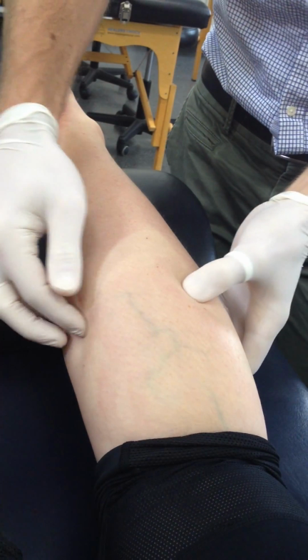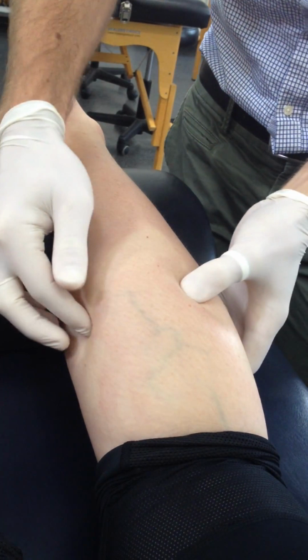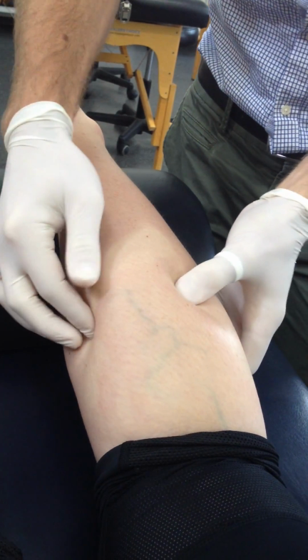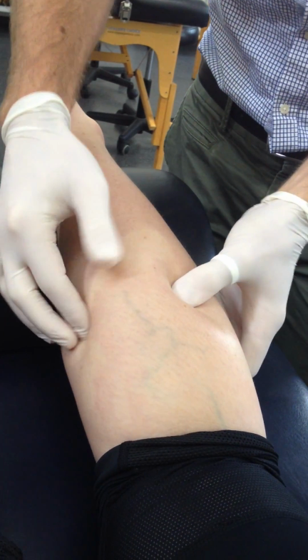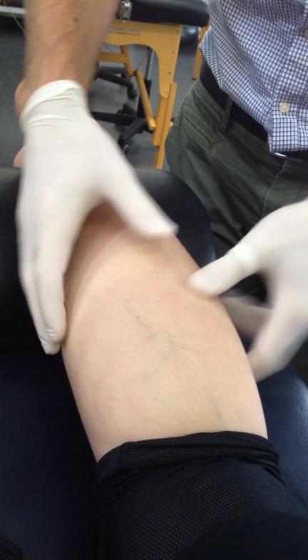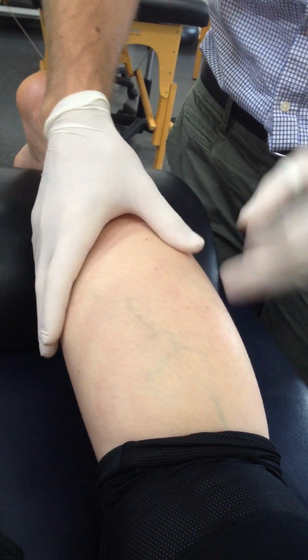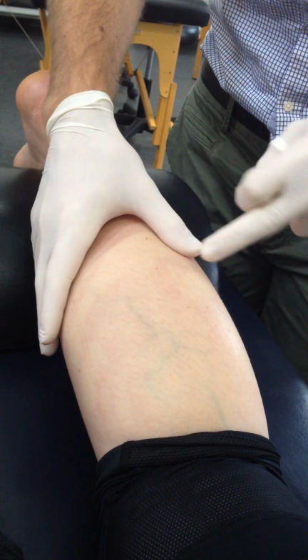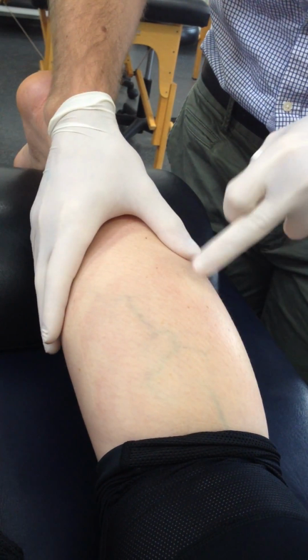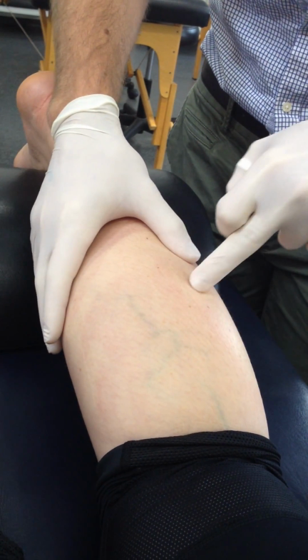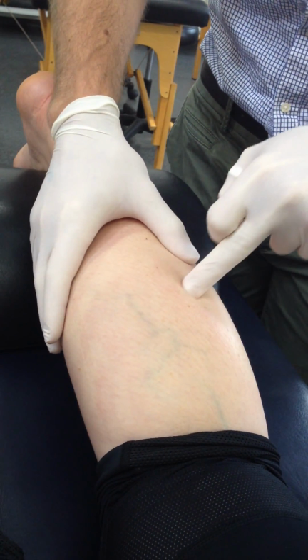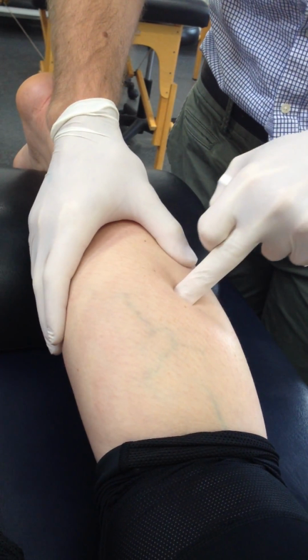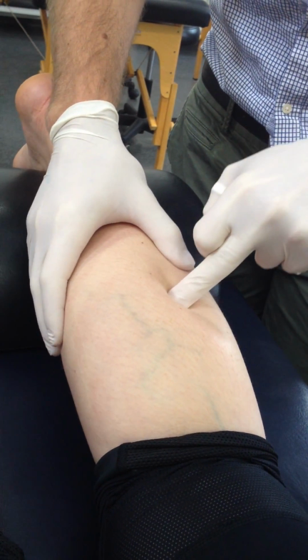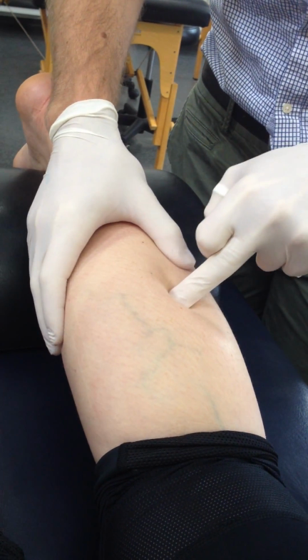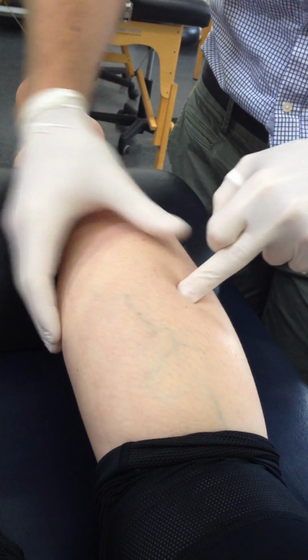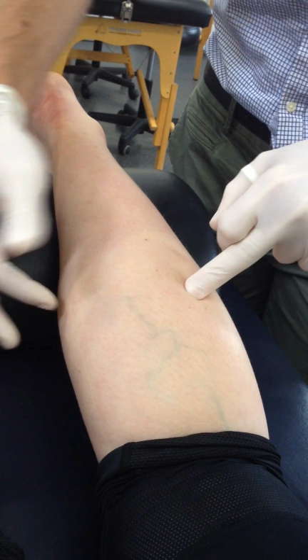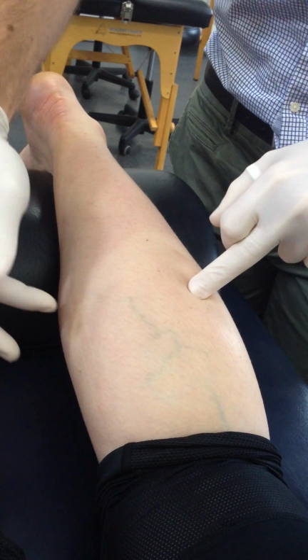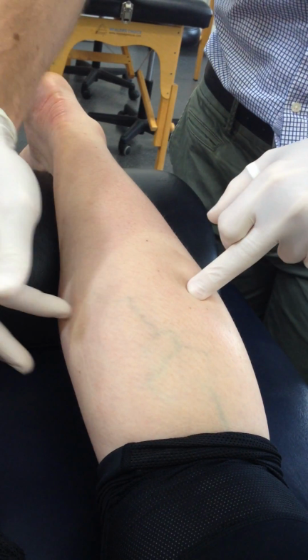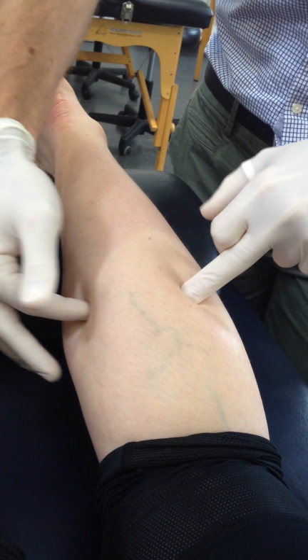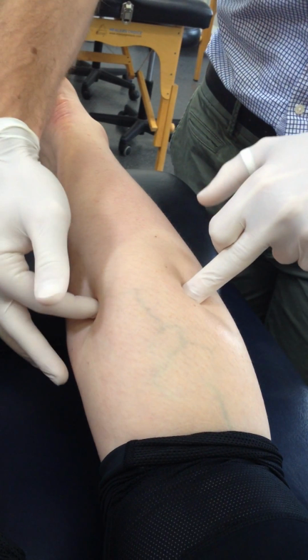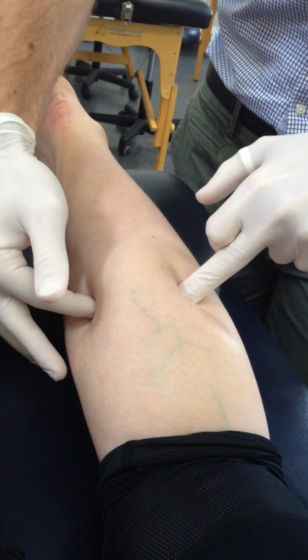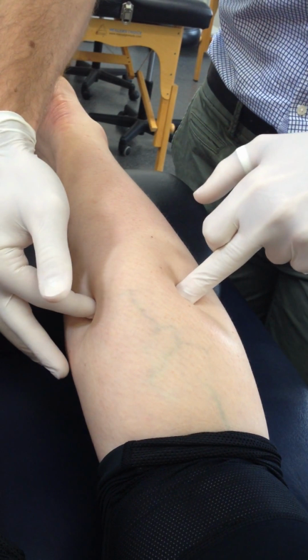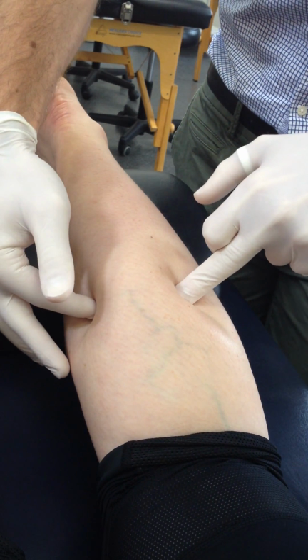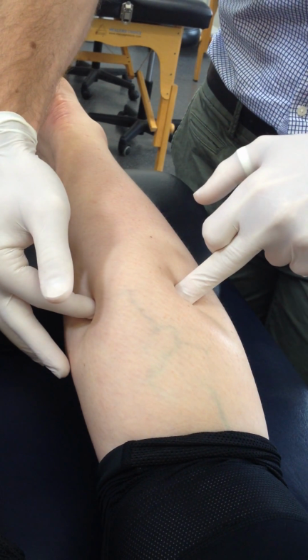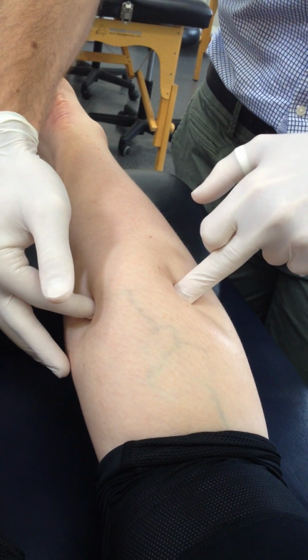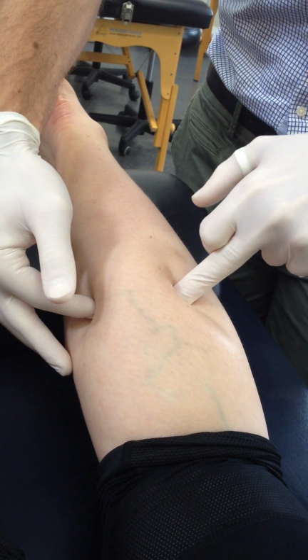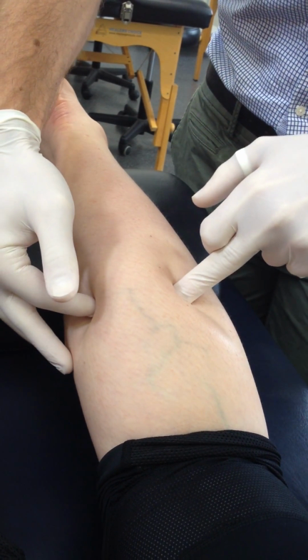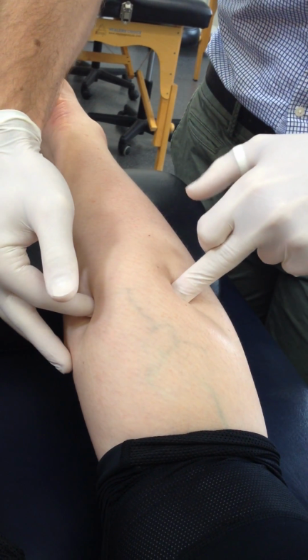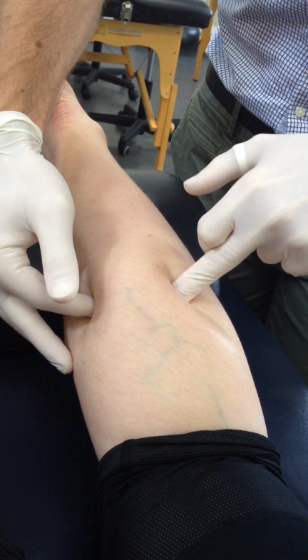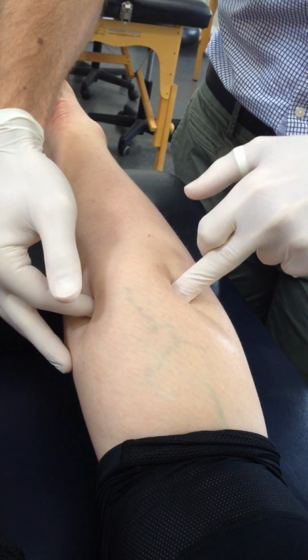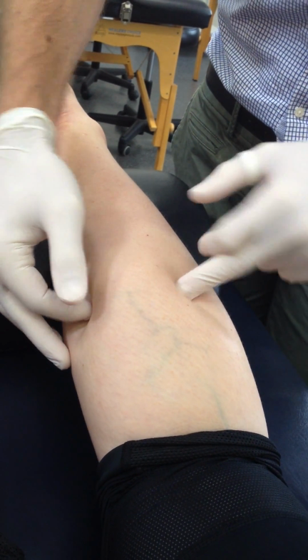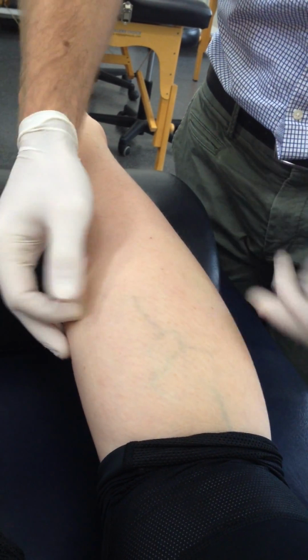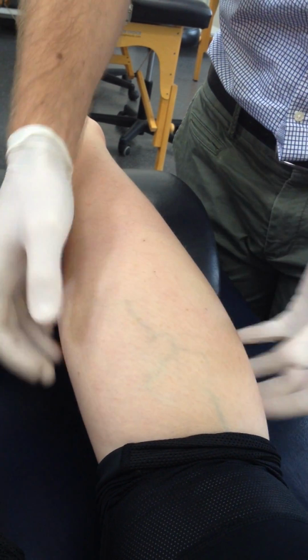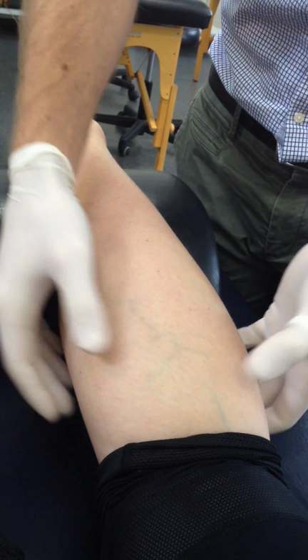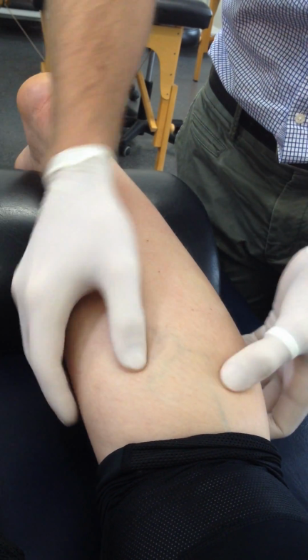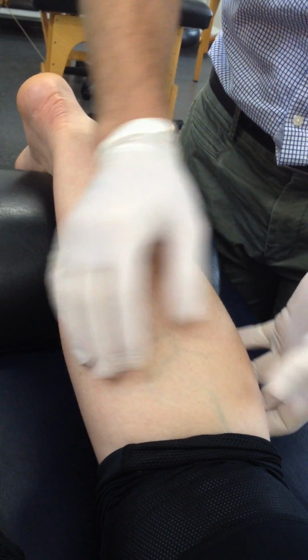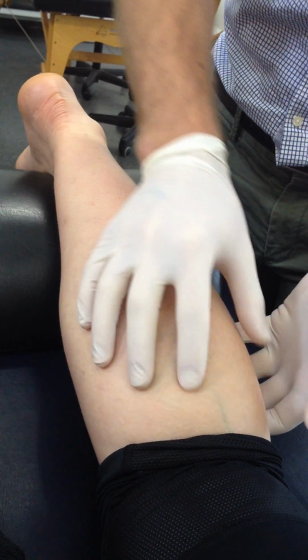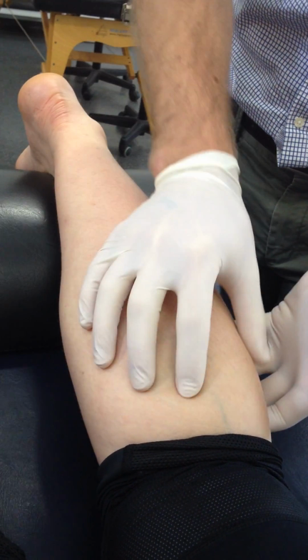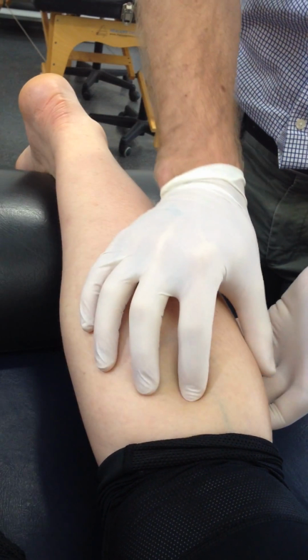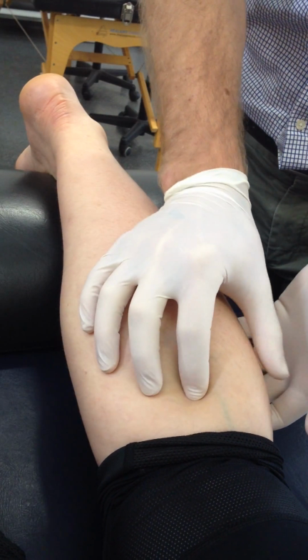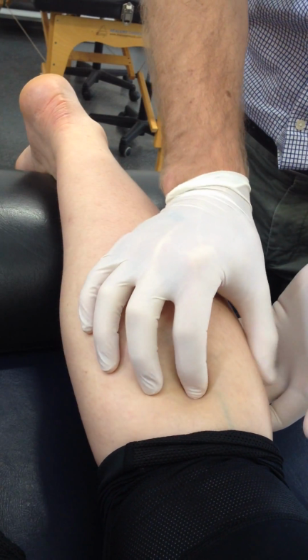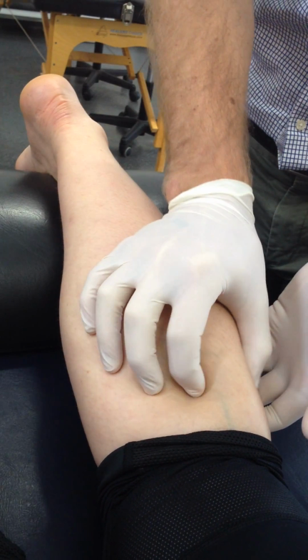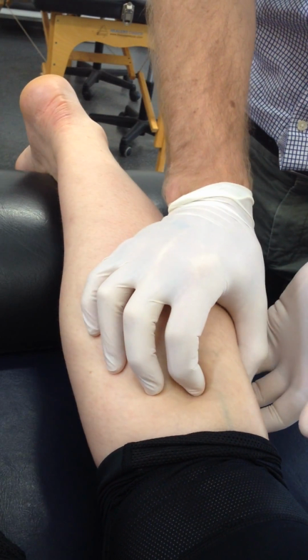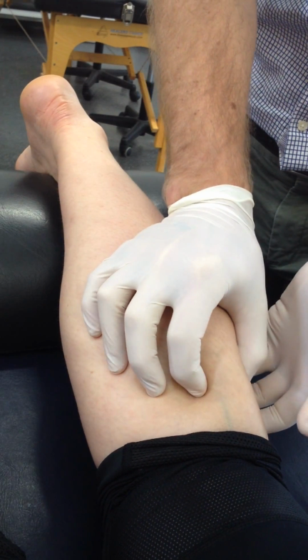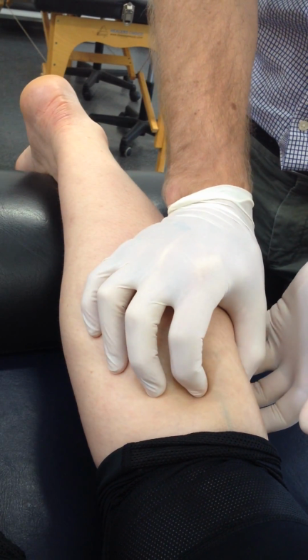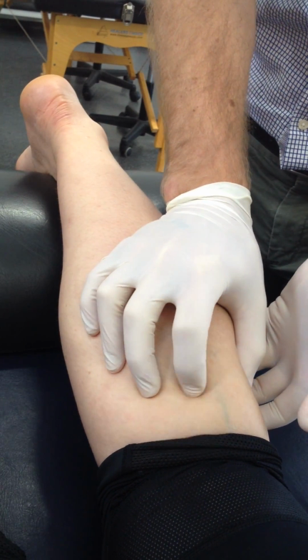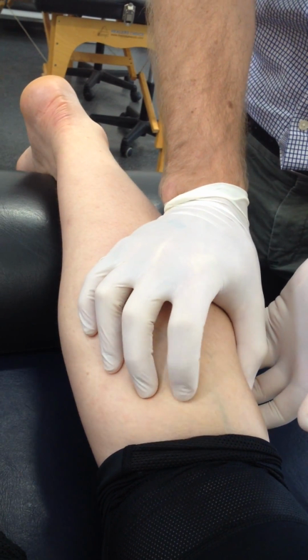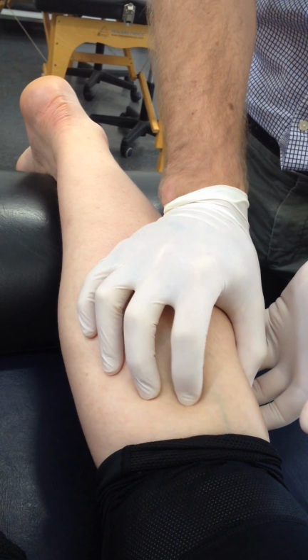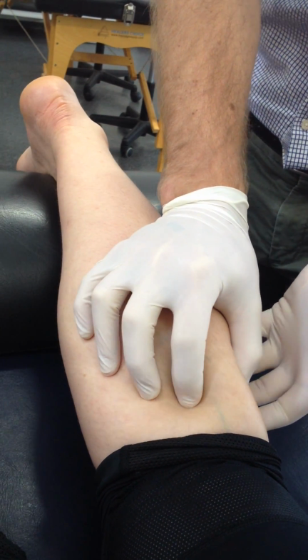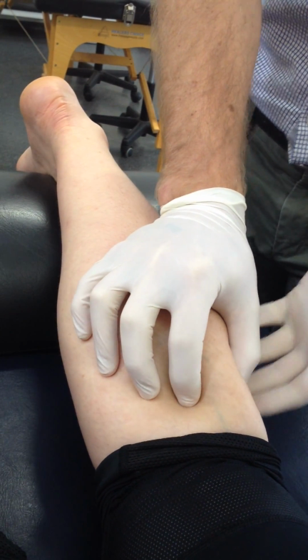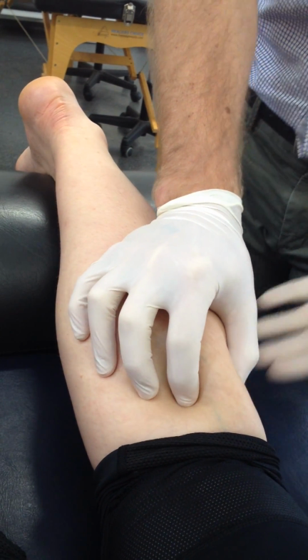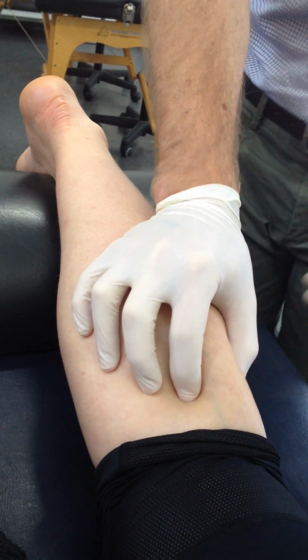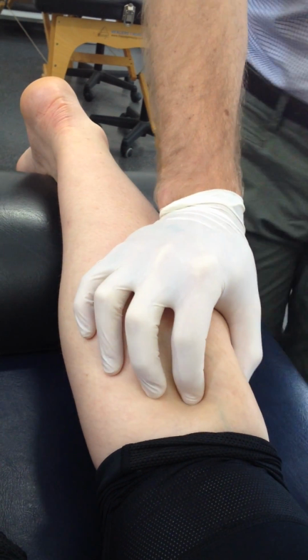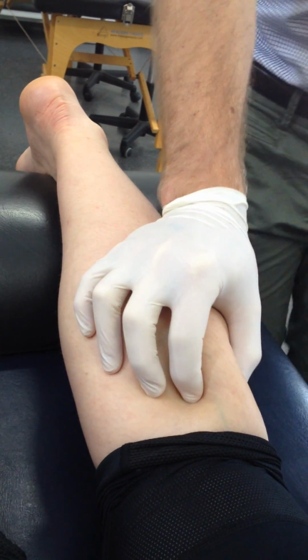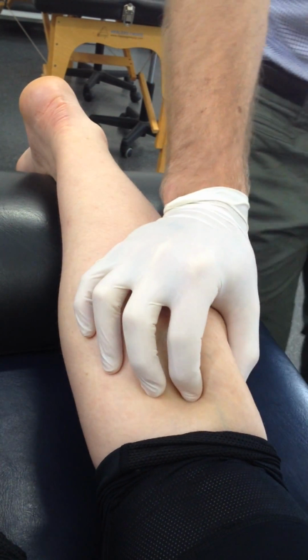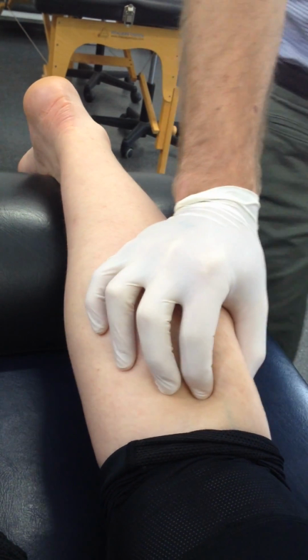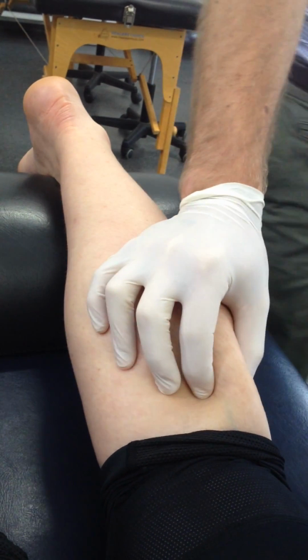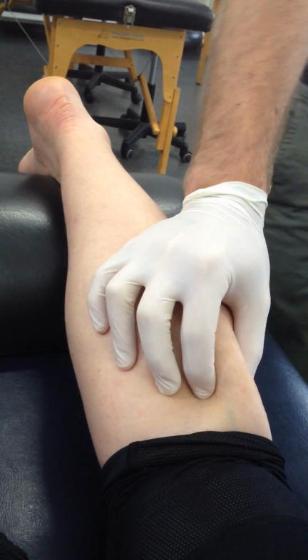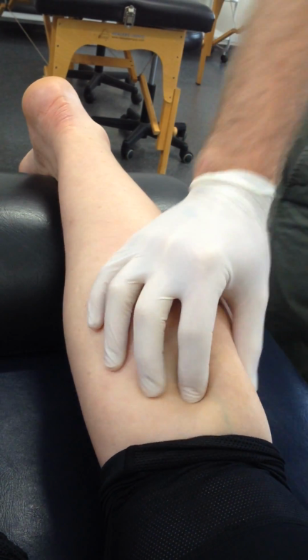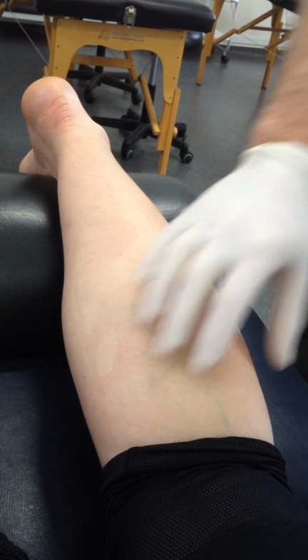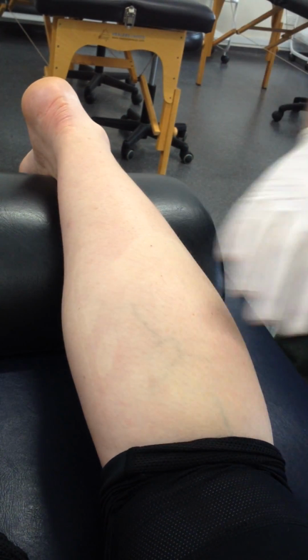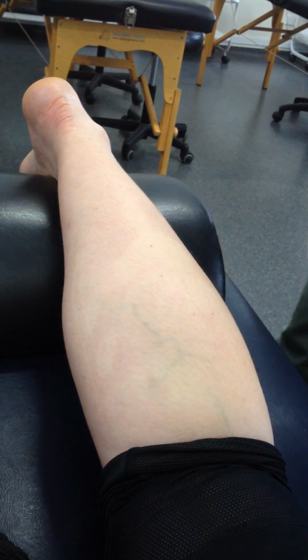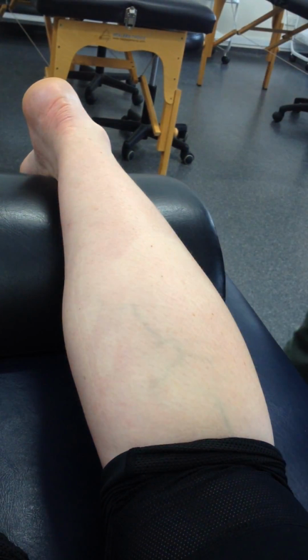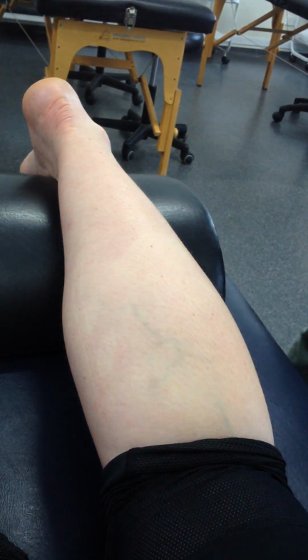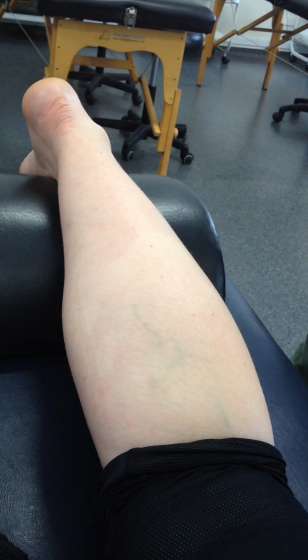Down lower here, you can needle in at 90 degrees. I'll demonstrate this upper lateral trigger point here.